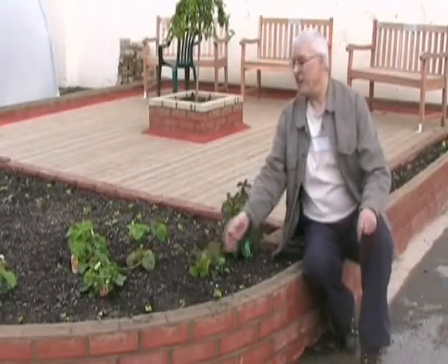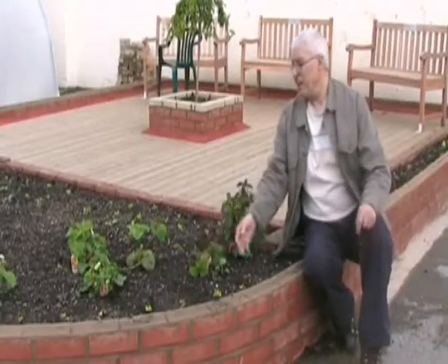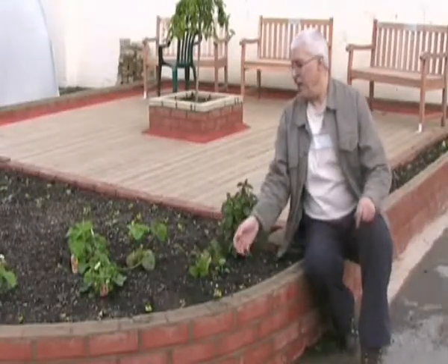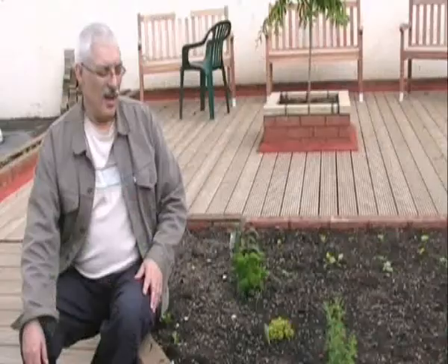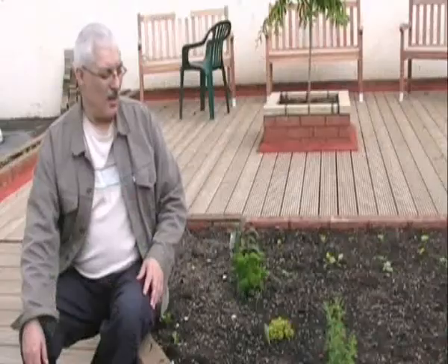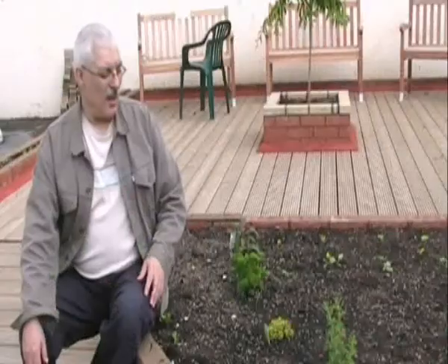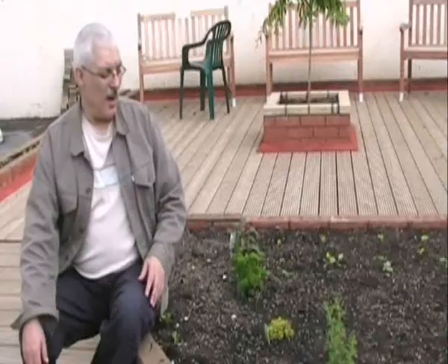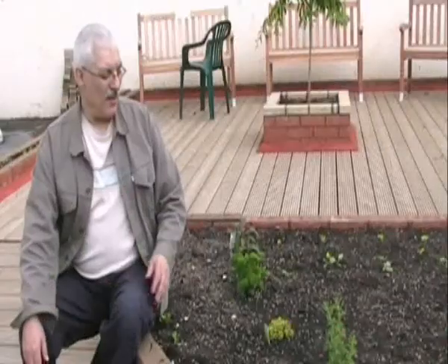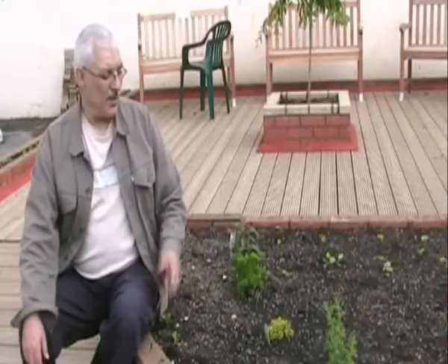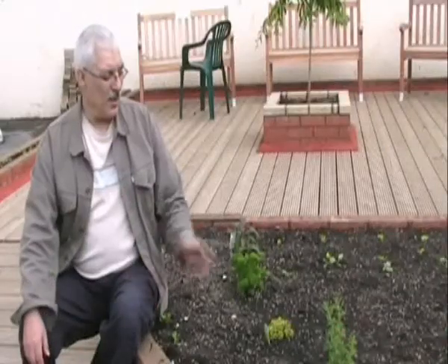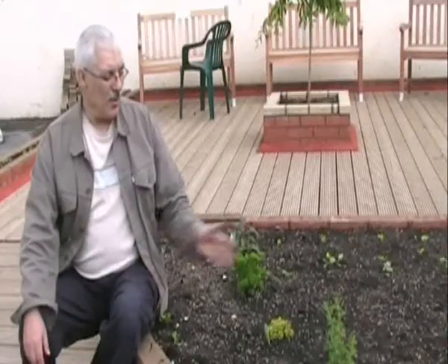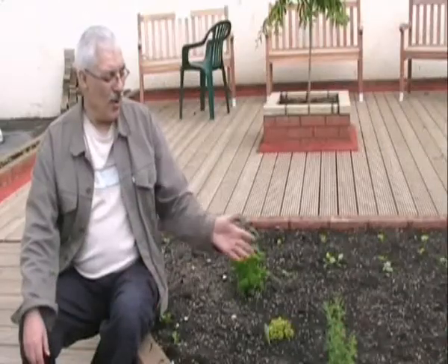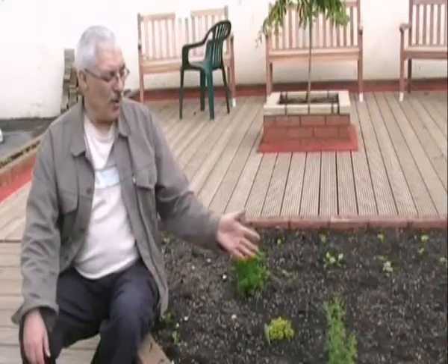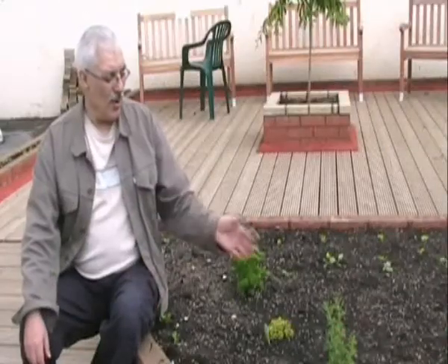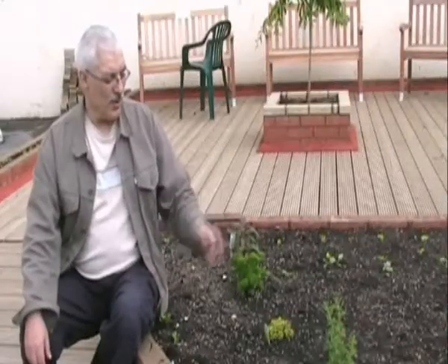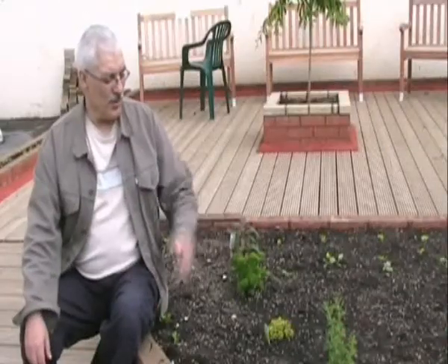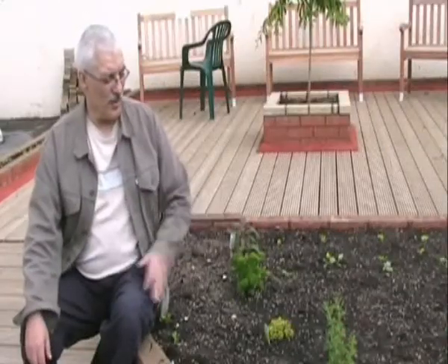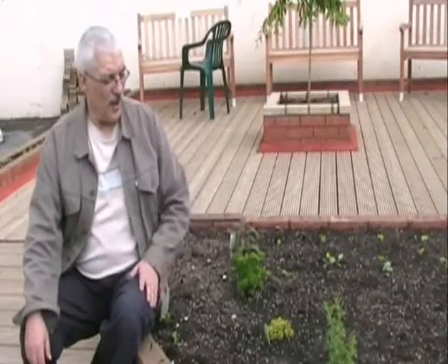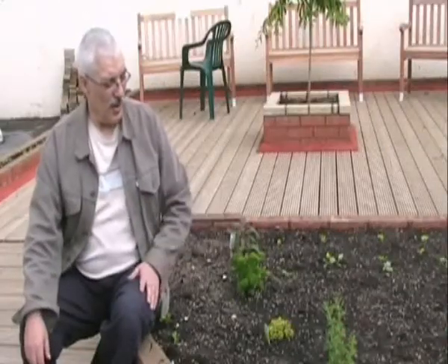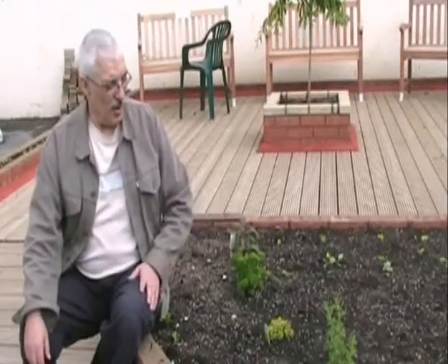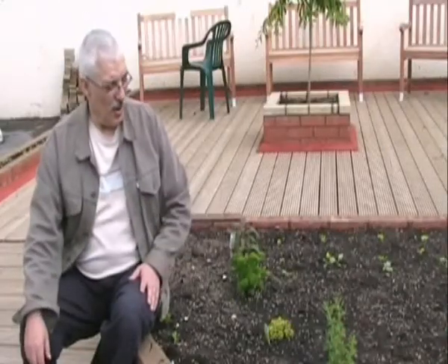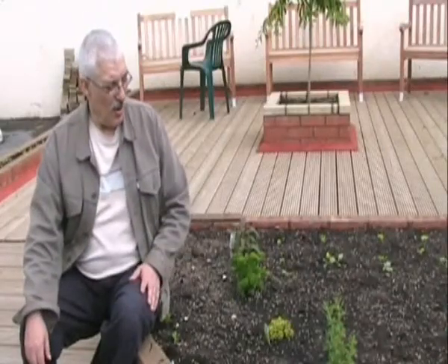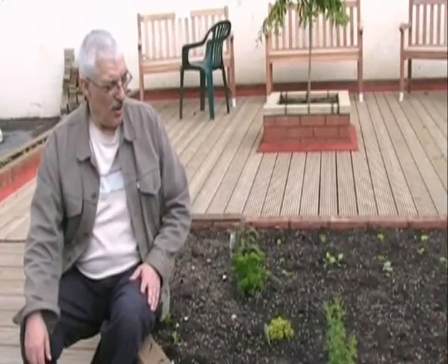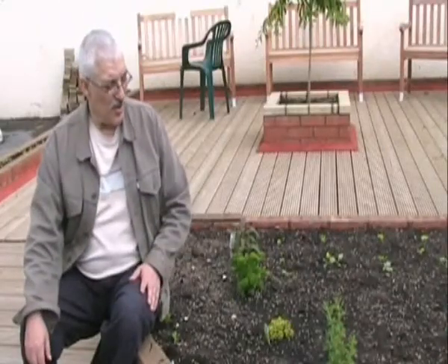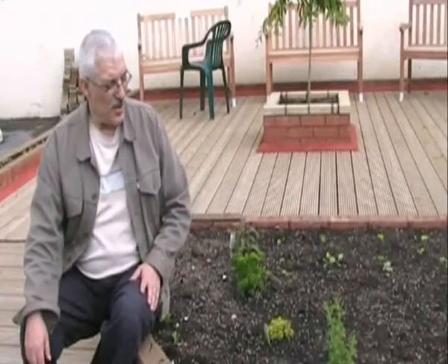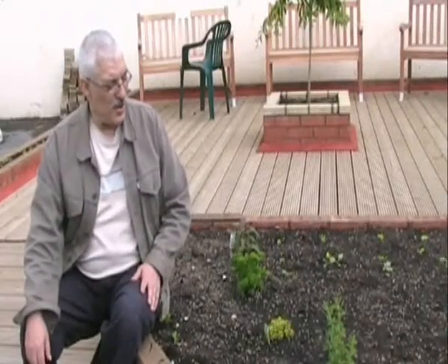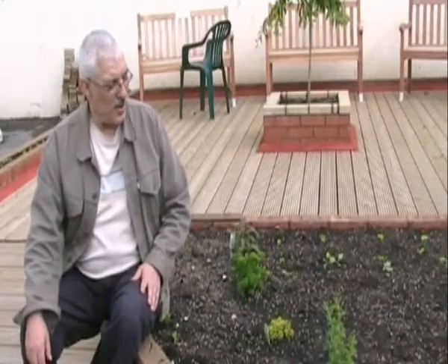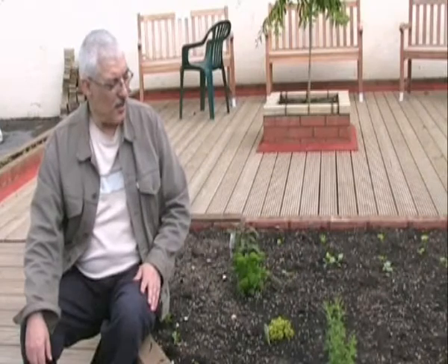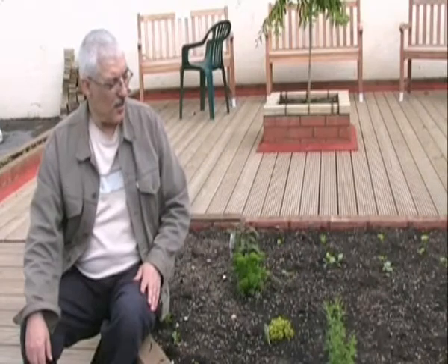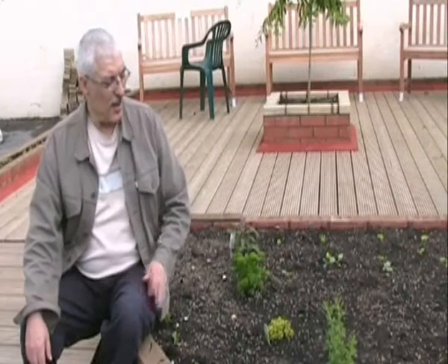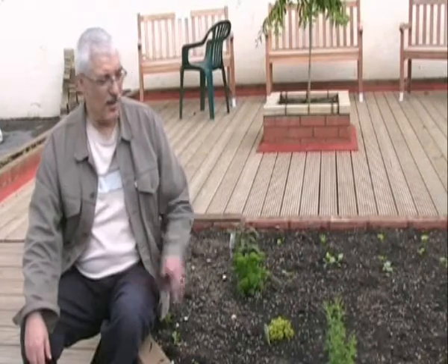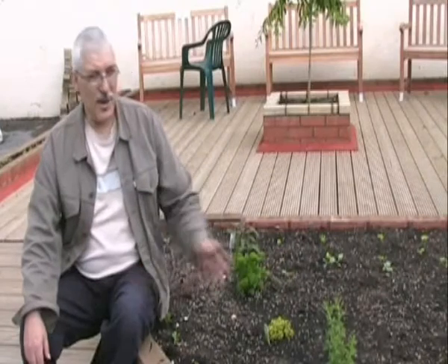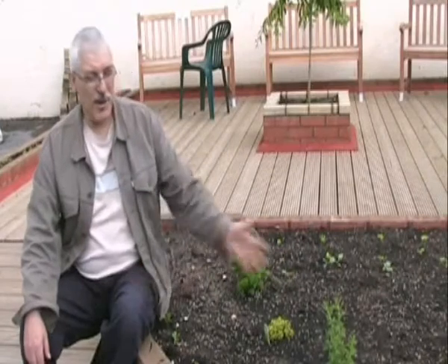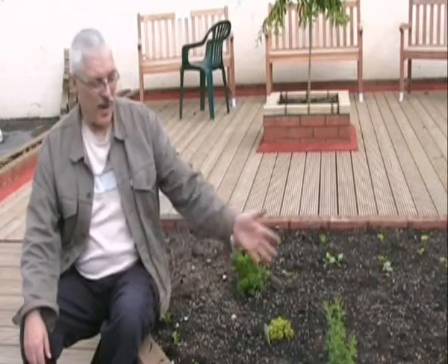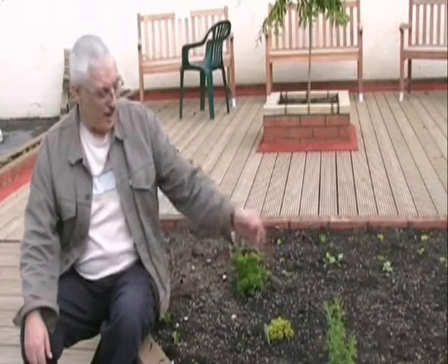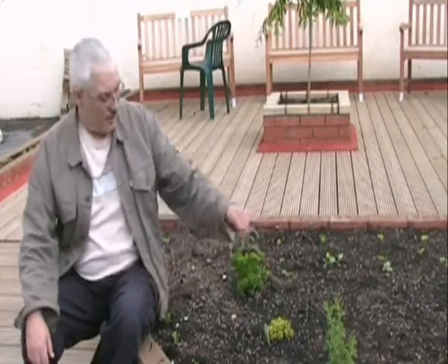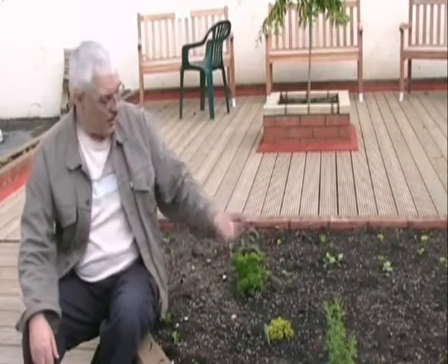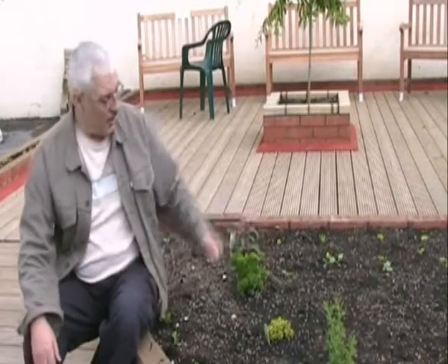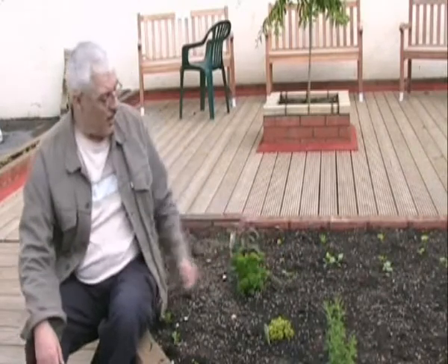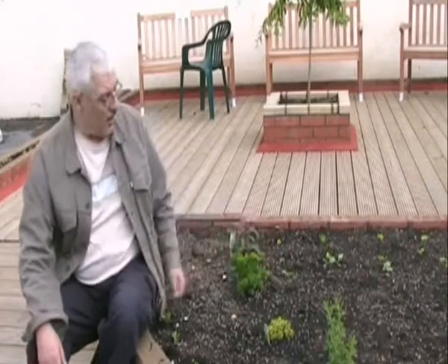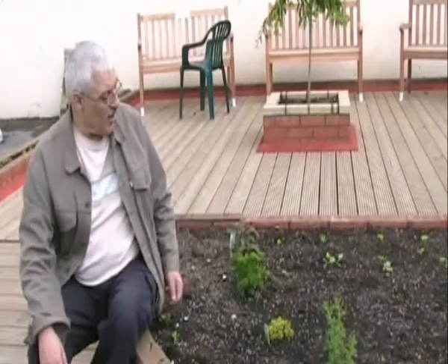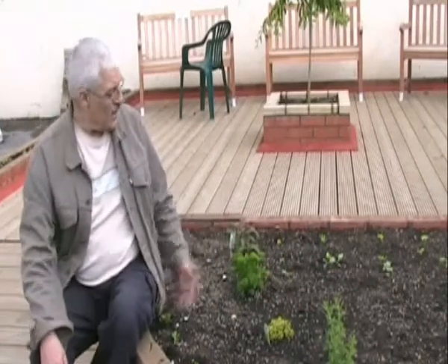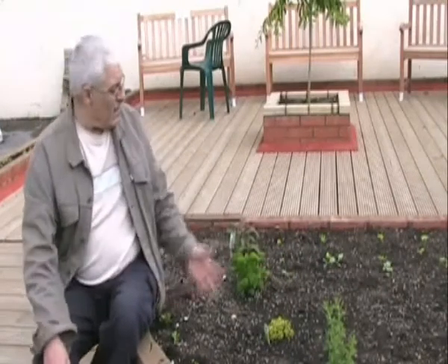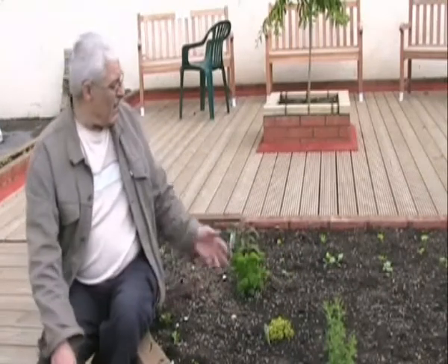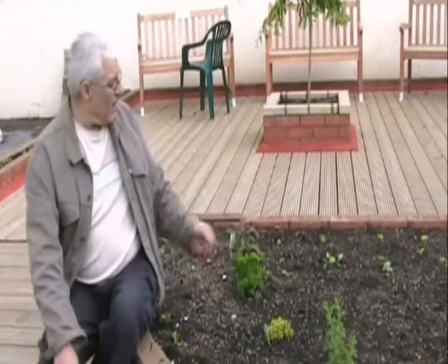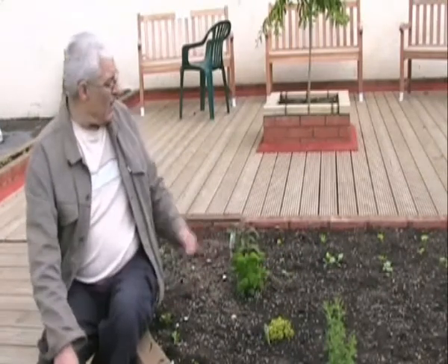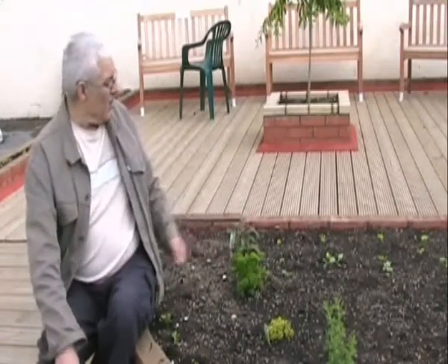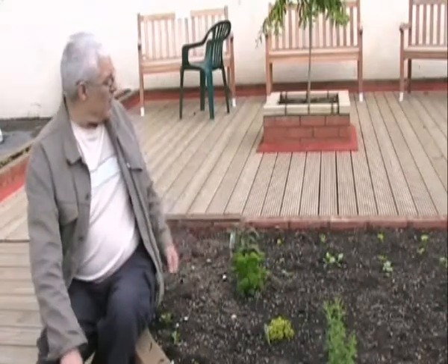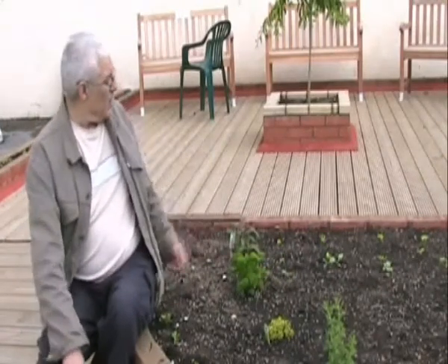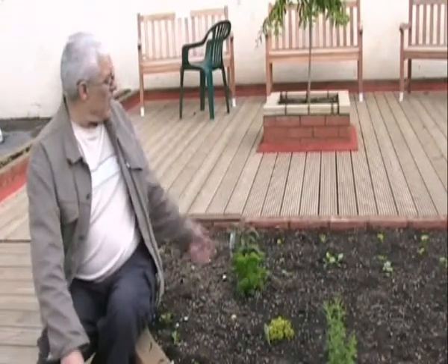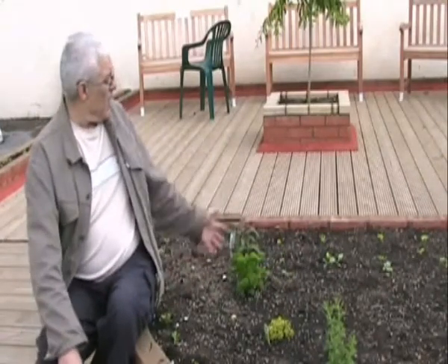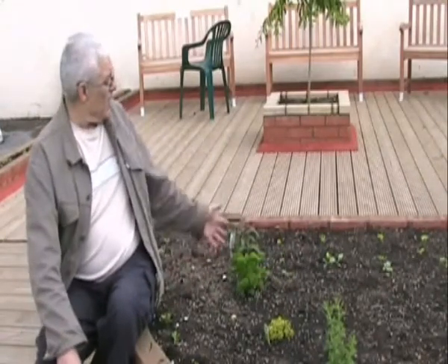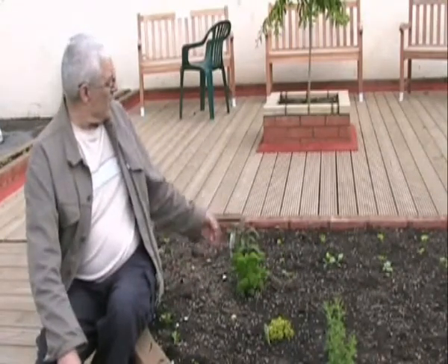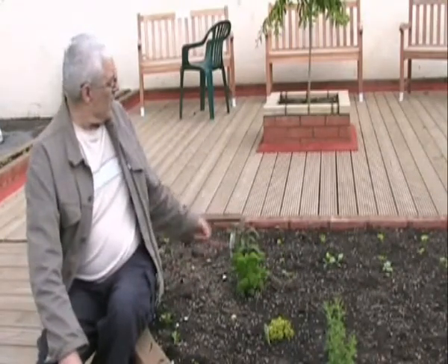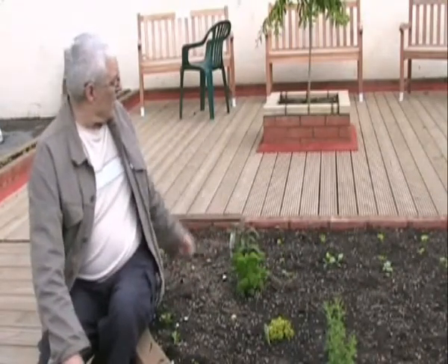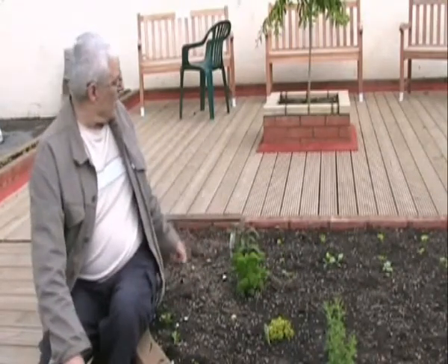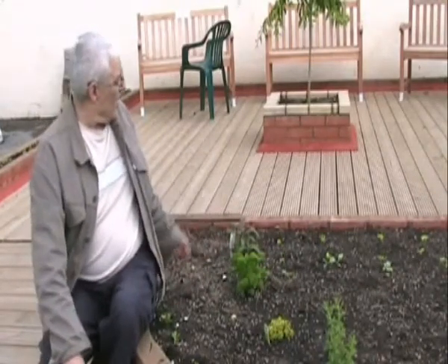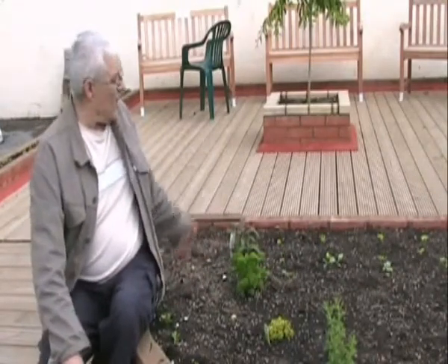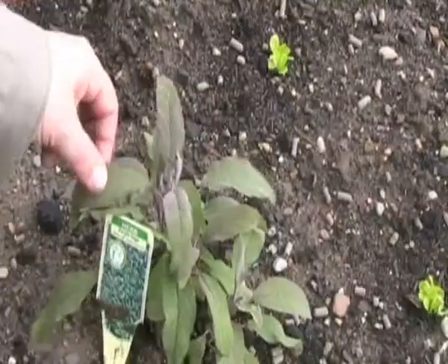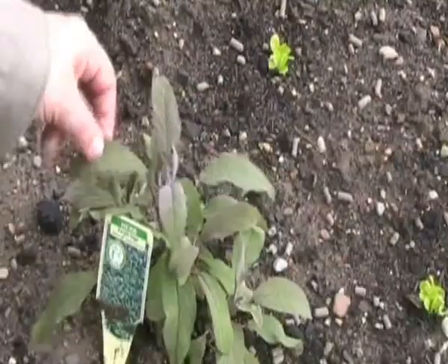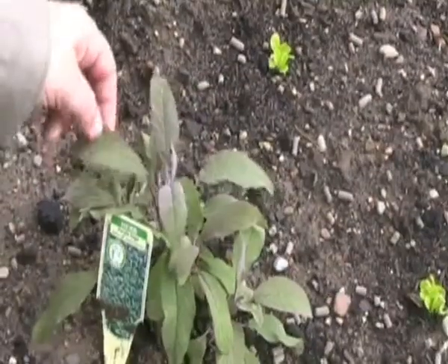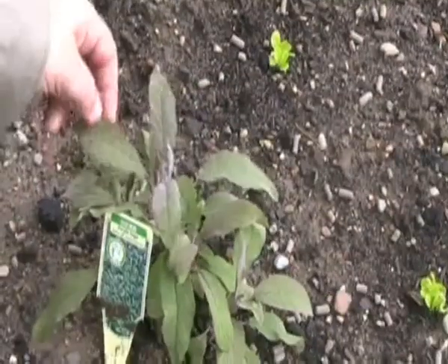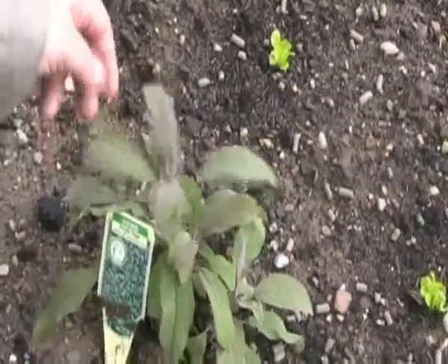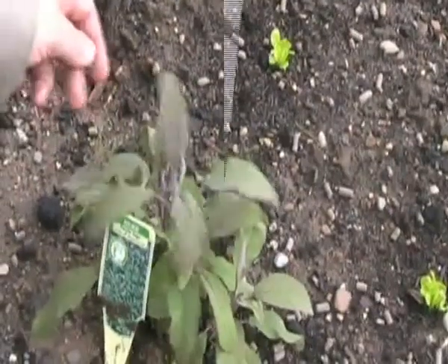Here we have some more herbs. We have coriander, thyme, parsley, and sage.